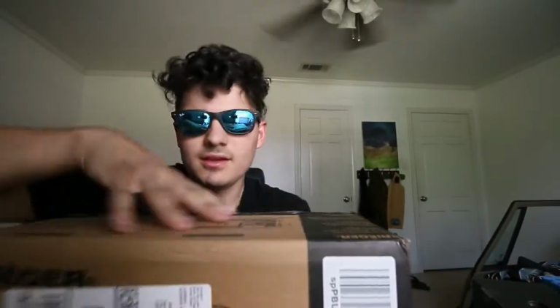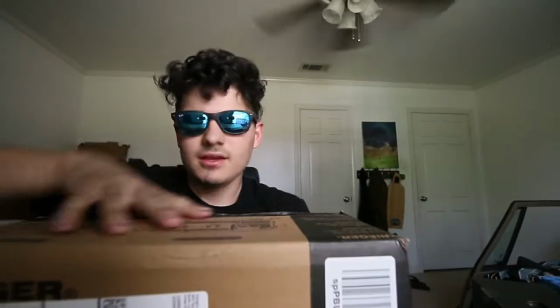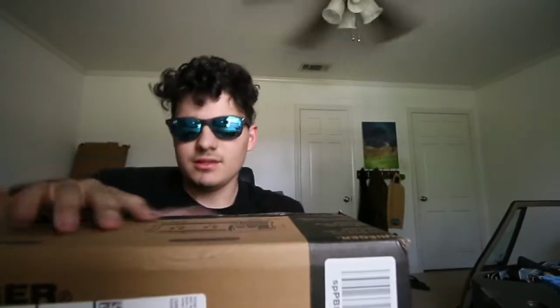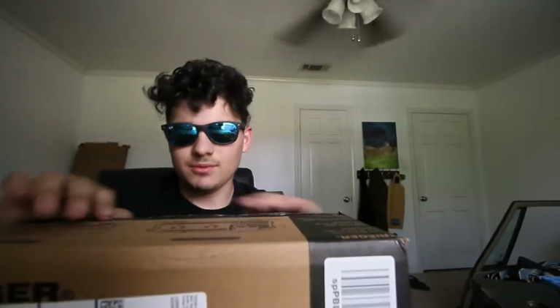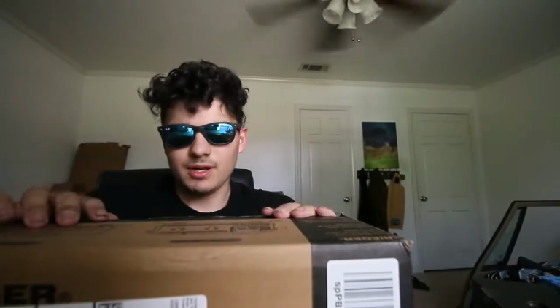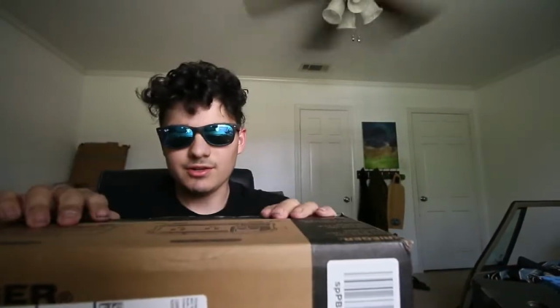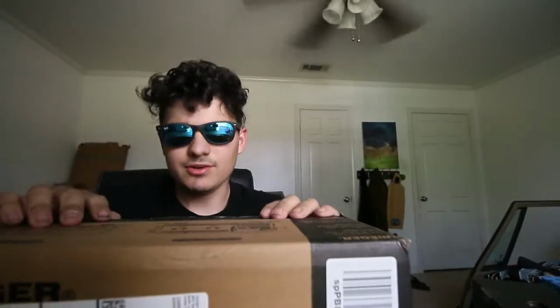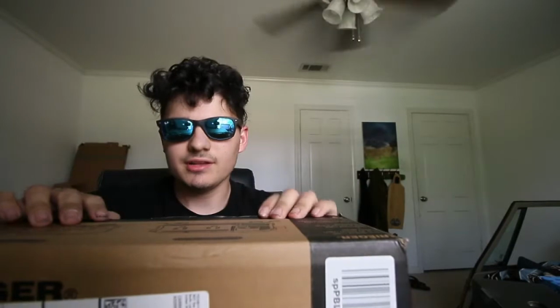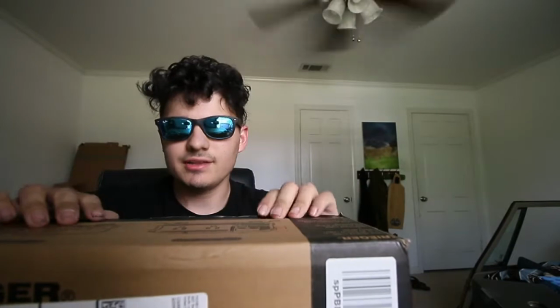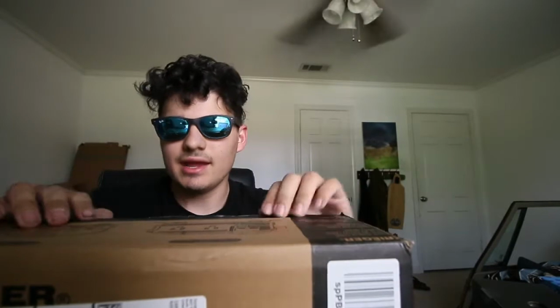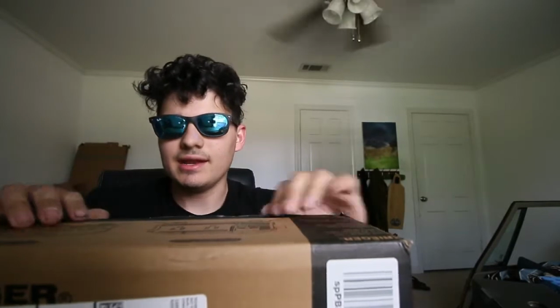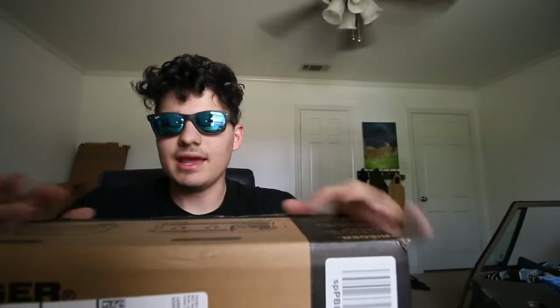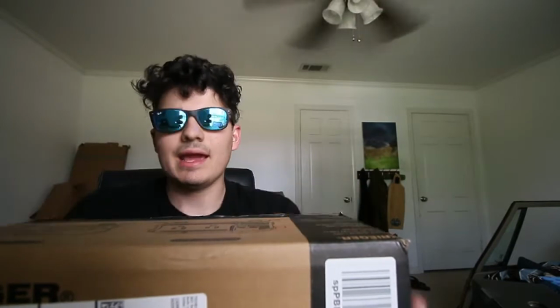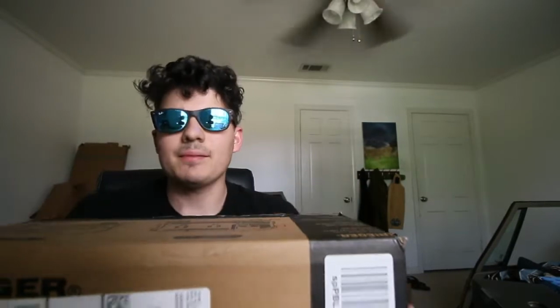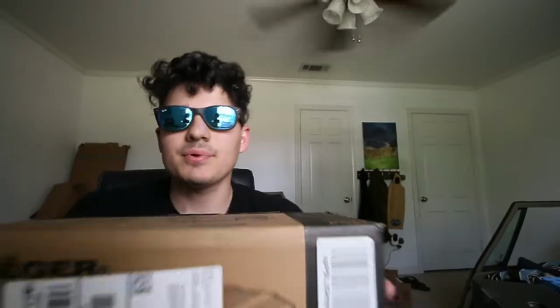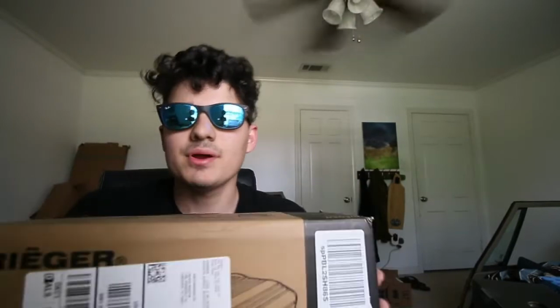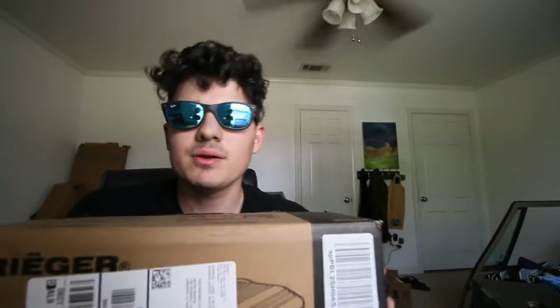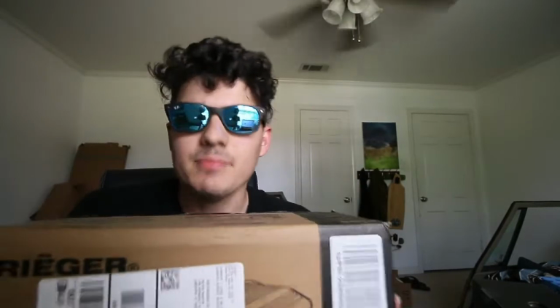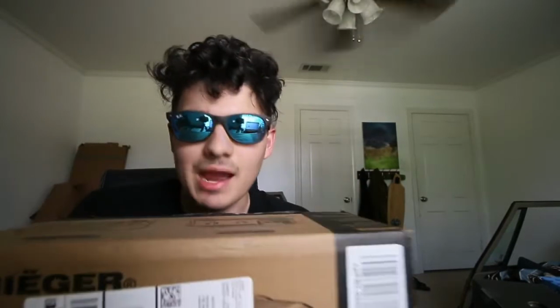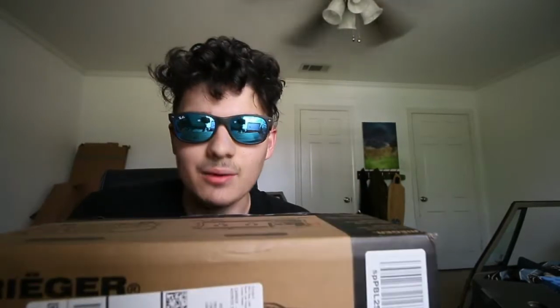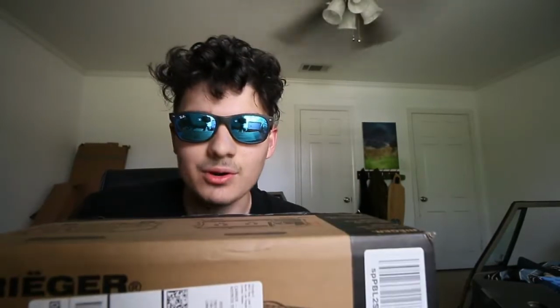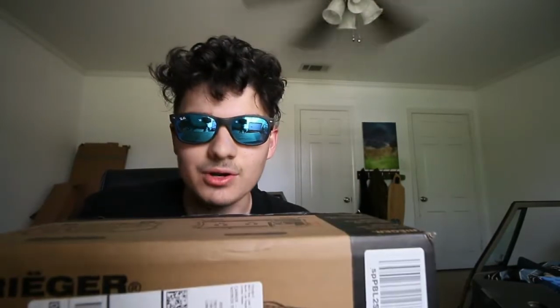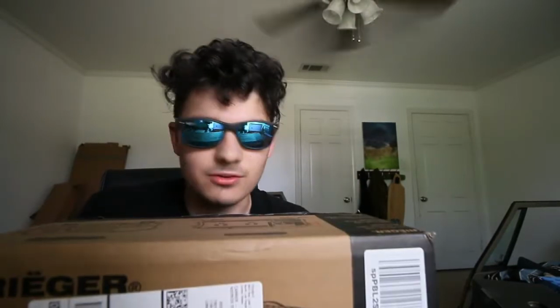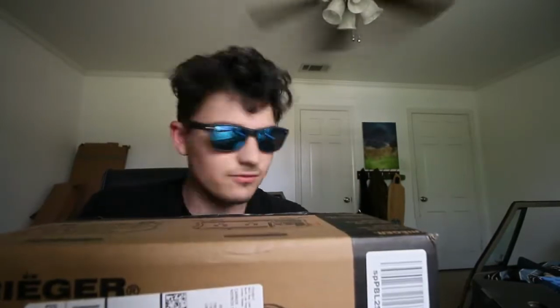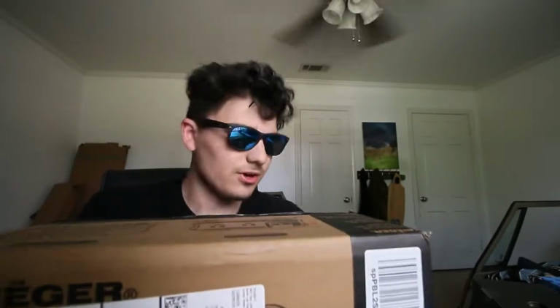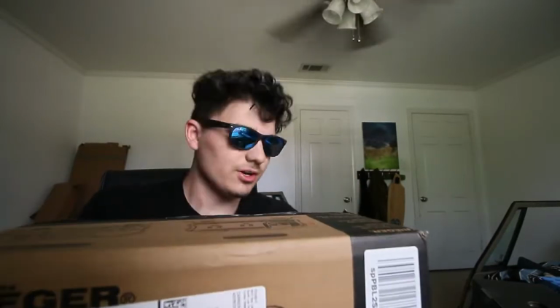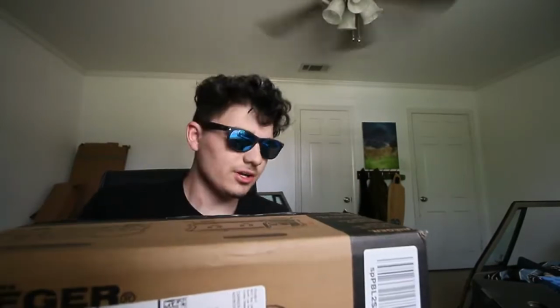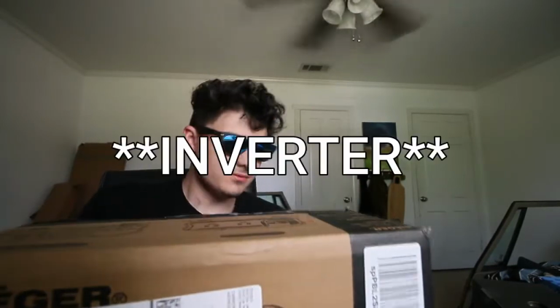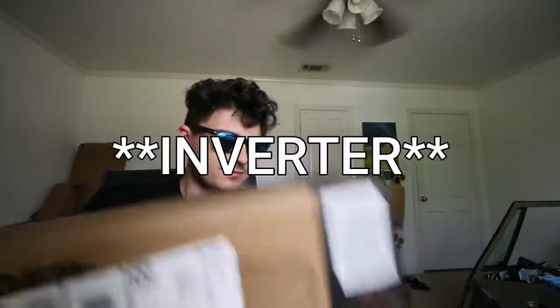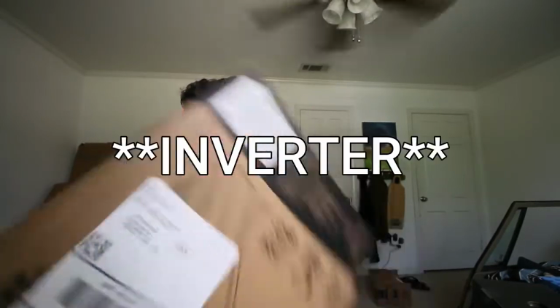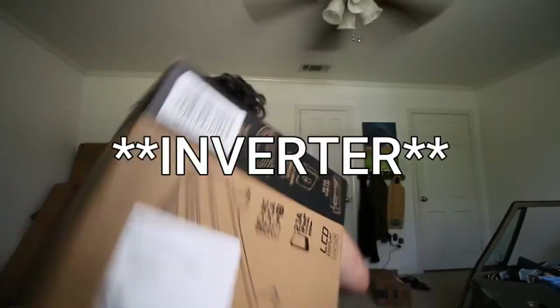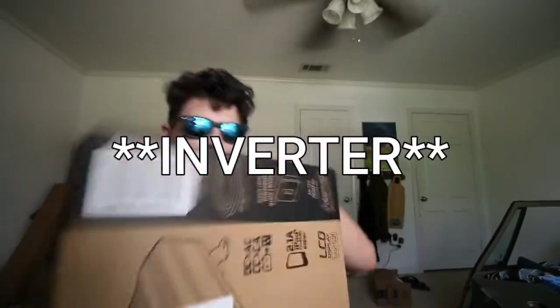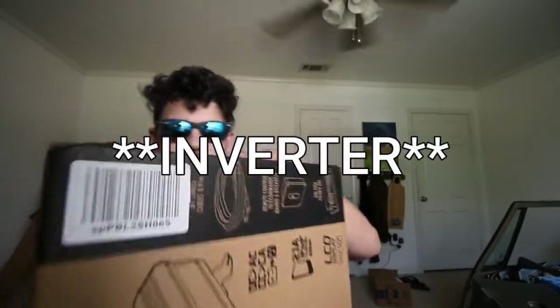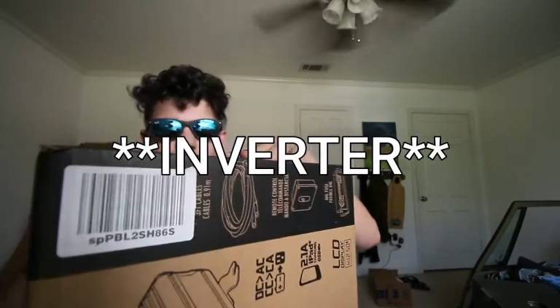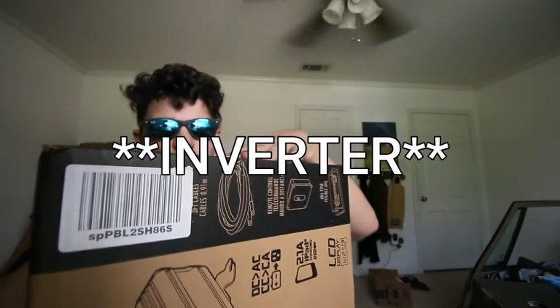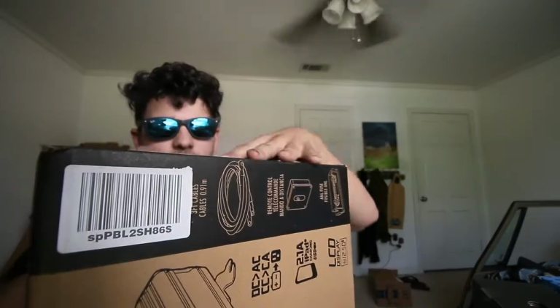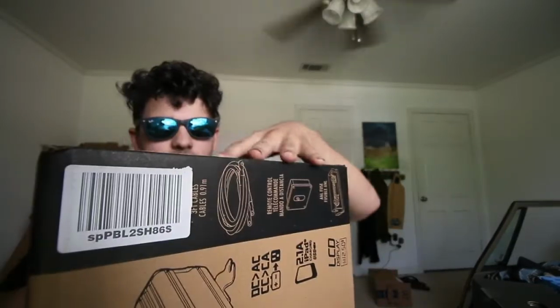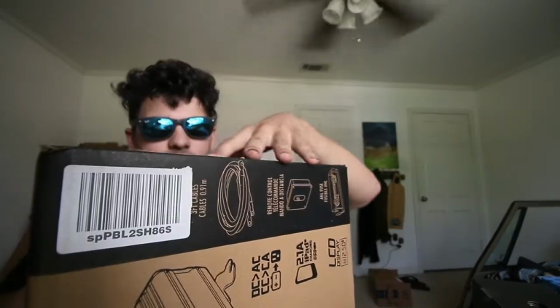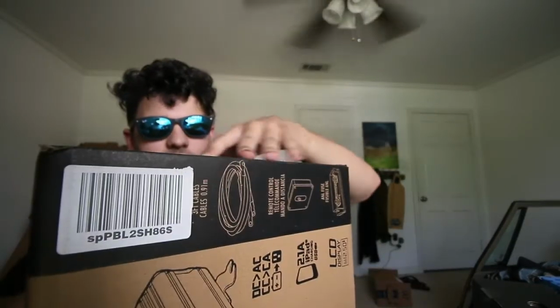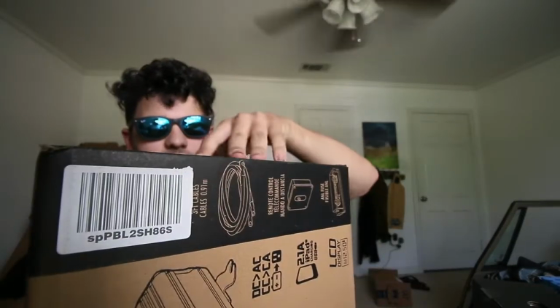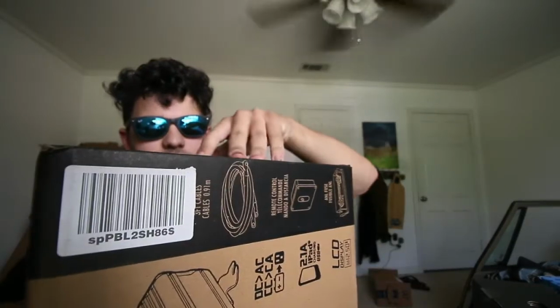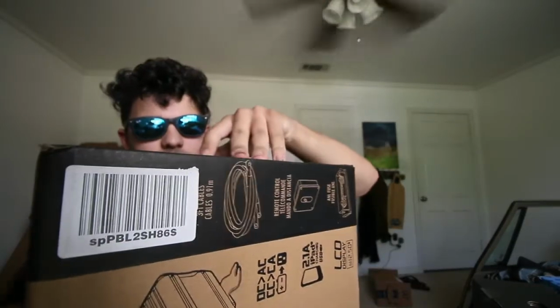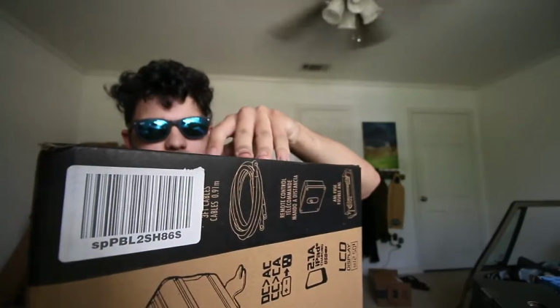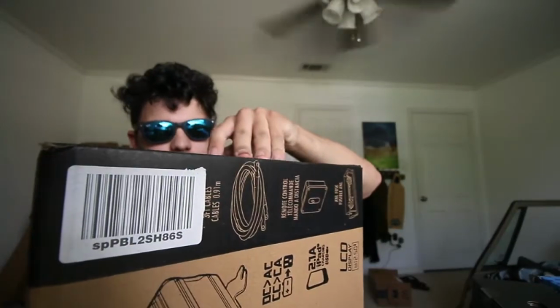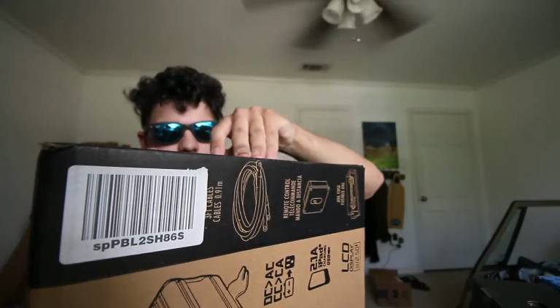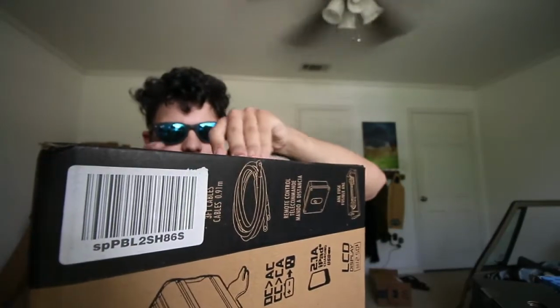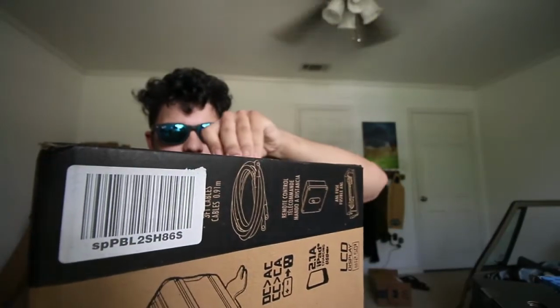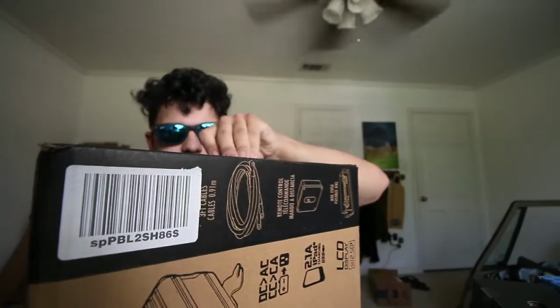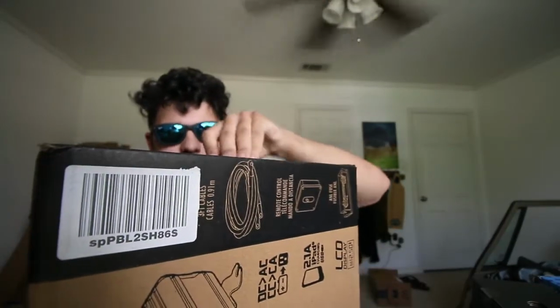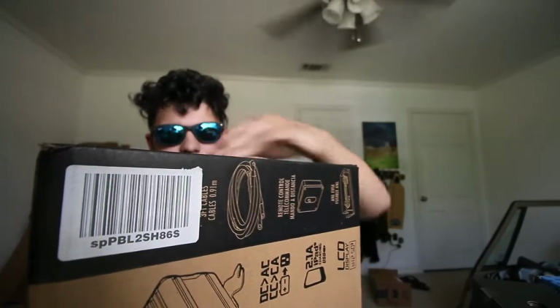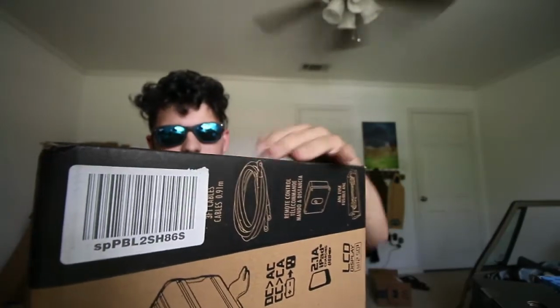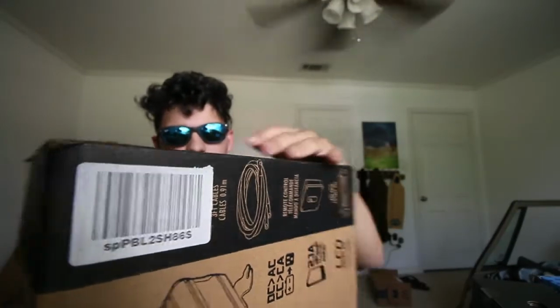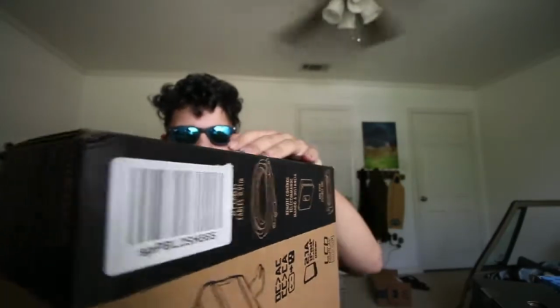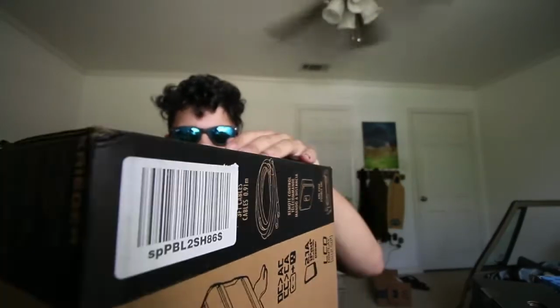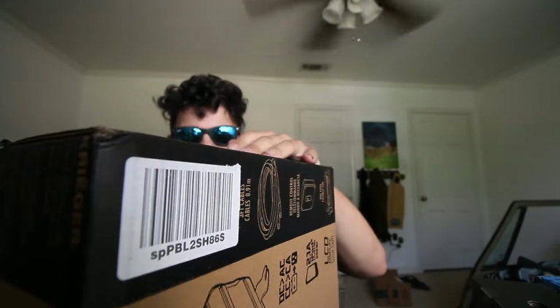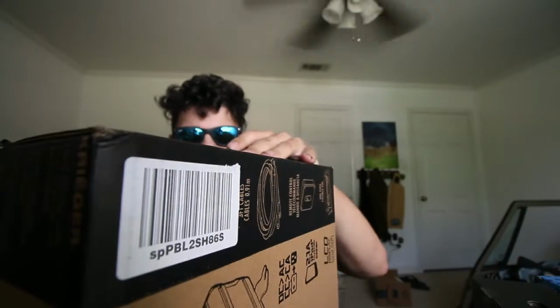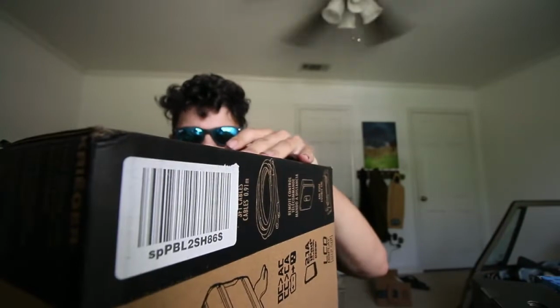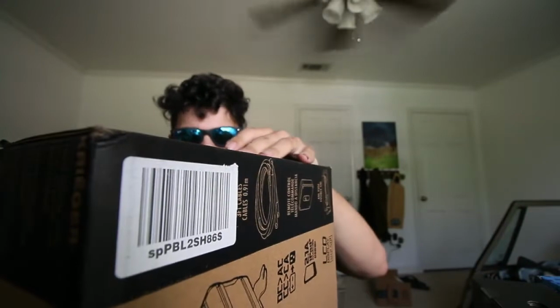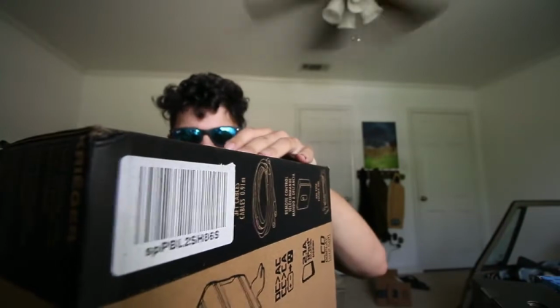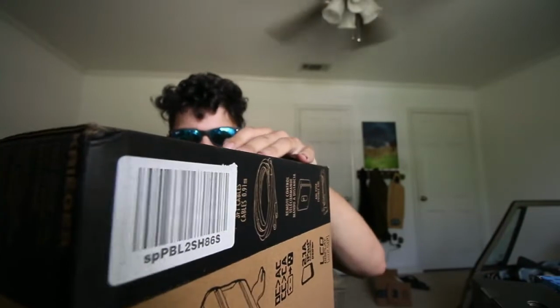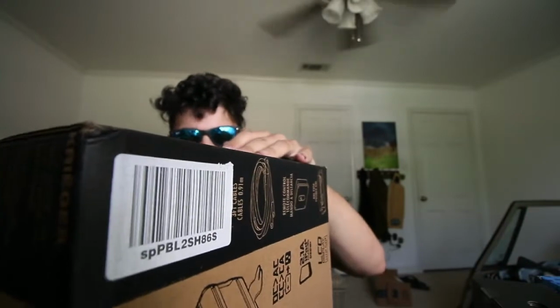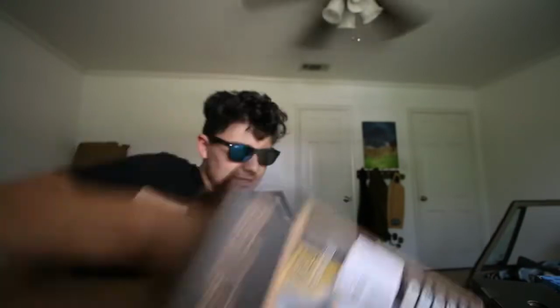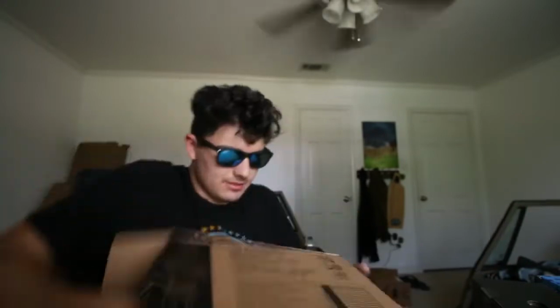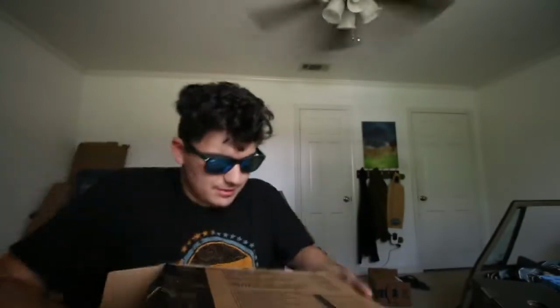It's a 110 amp power converter. This thing is actually bigger than I thought it'd be — I thought it would be a lot smaller.